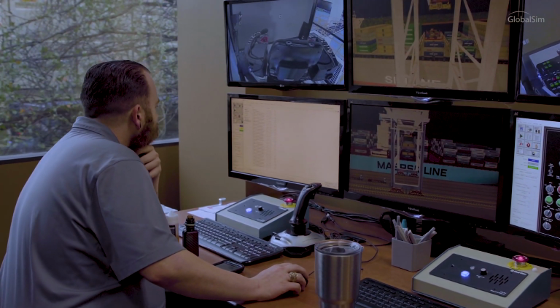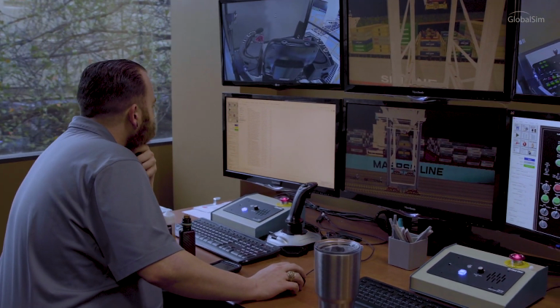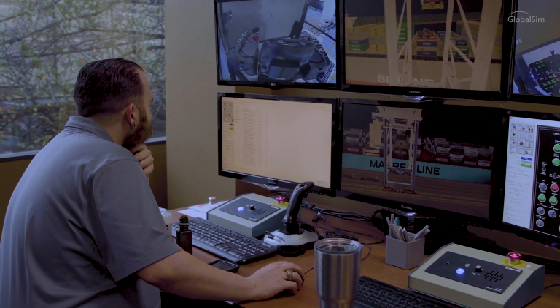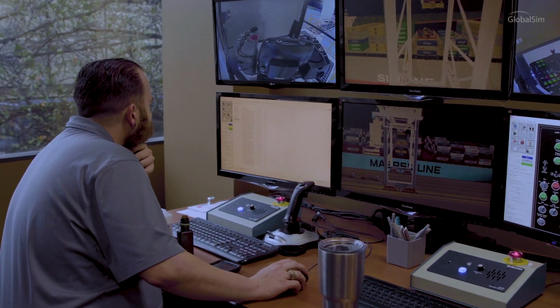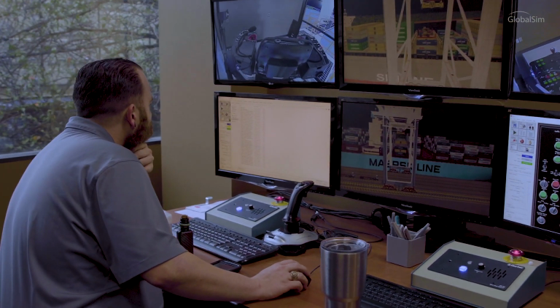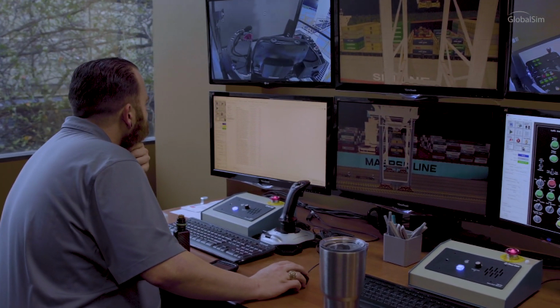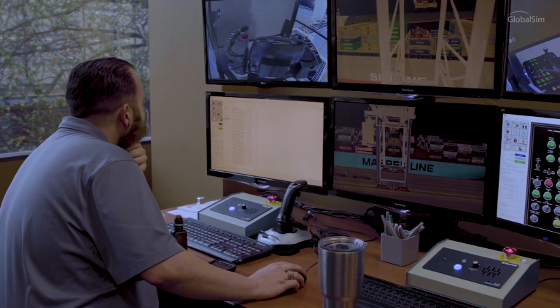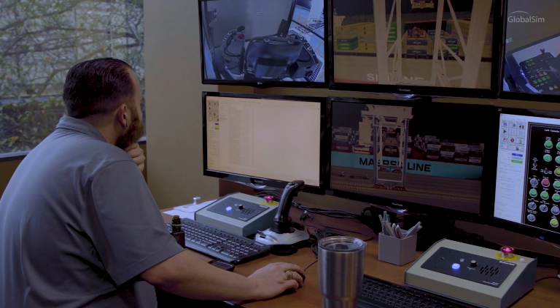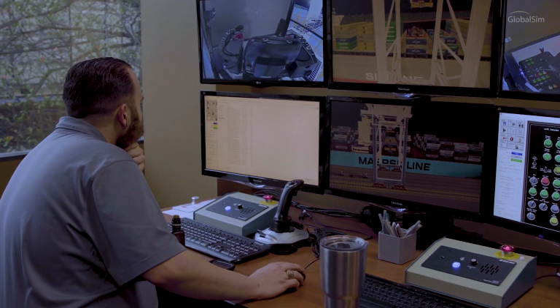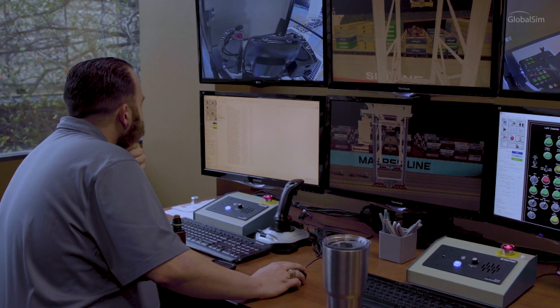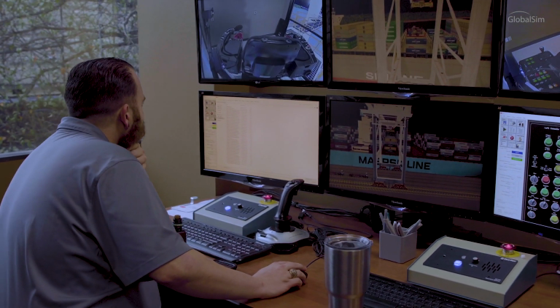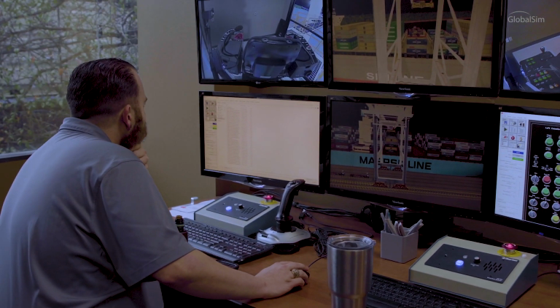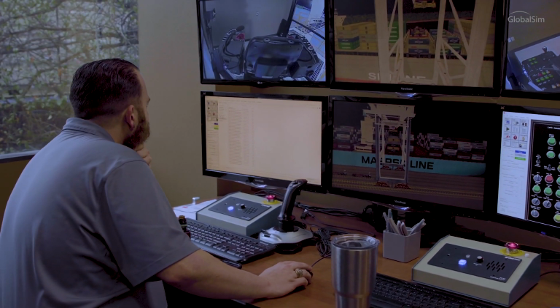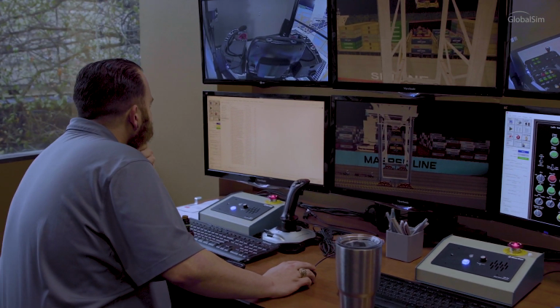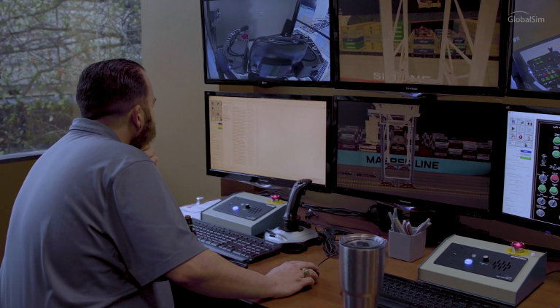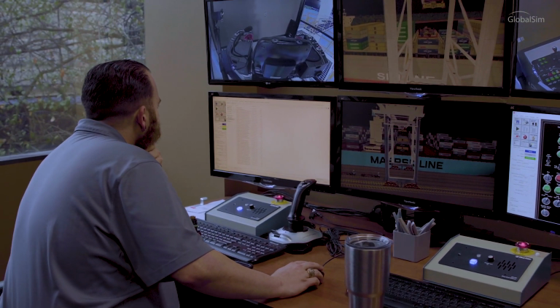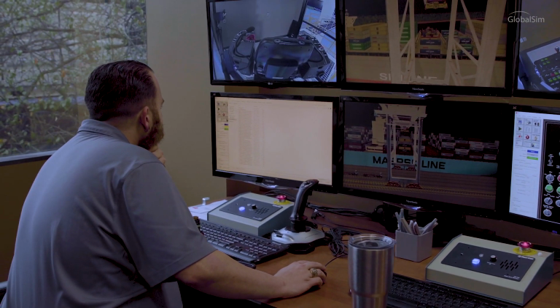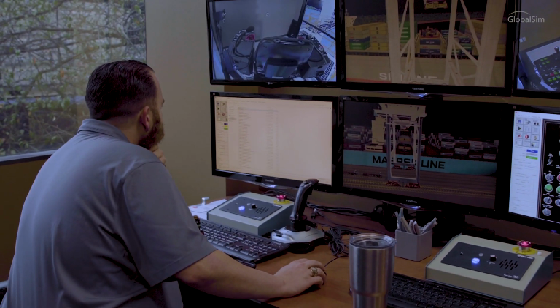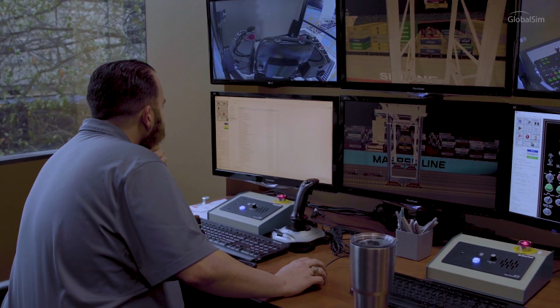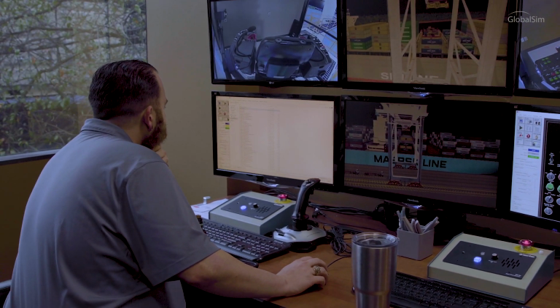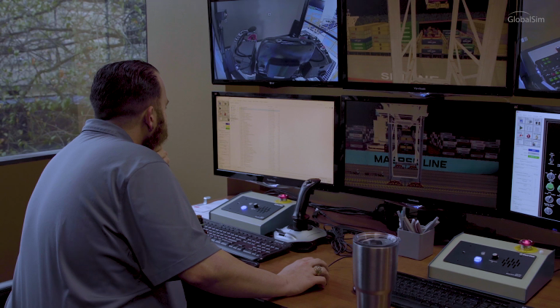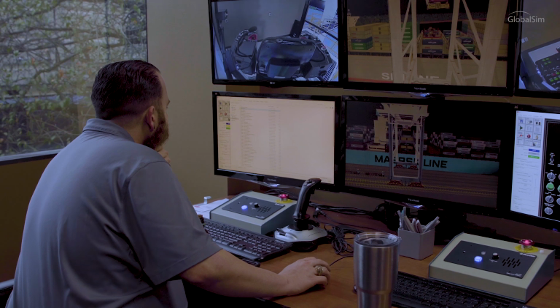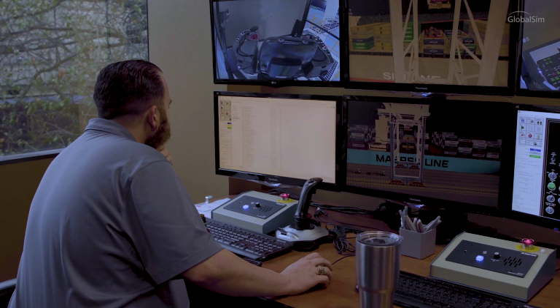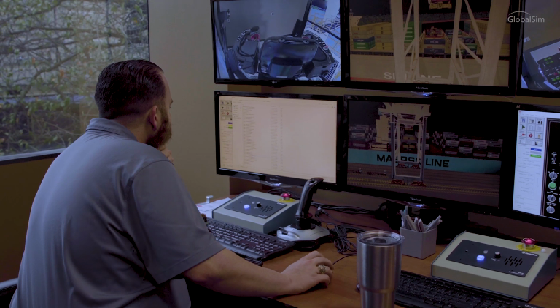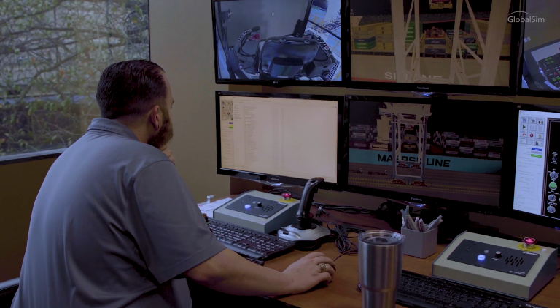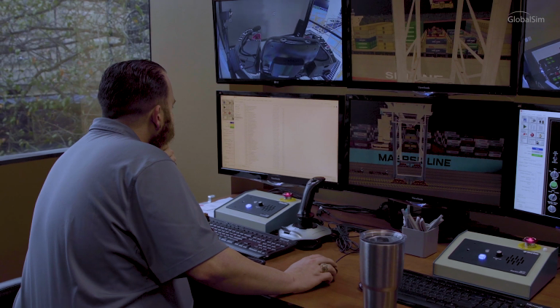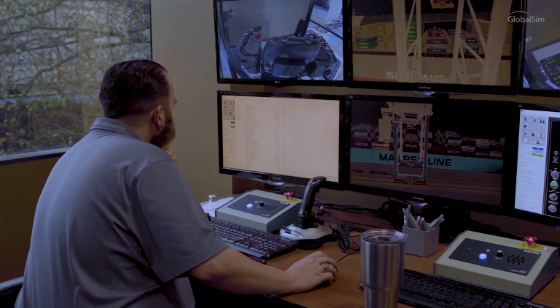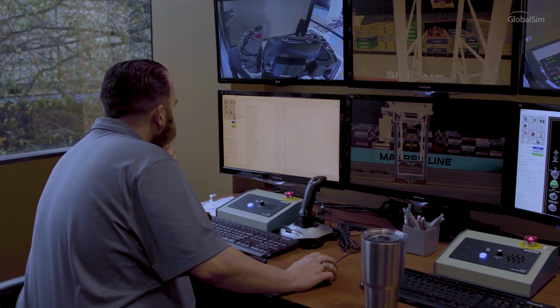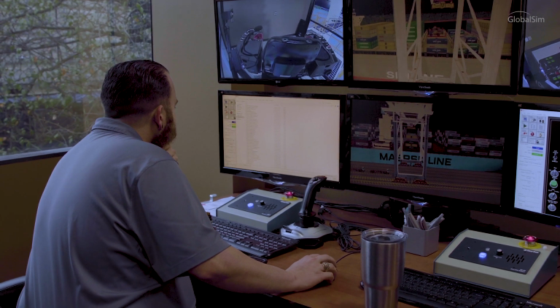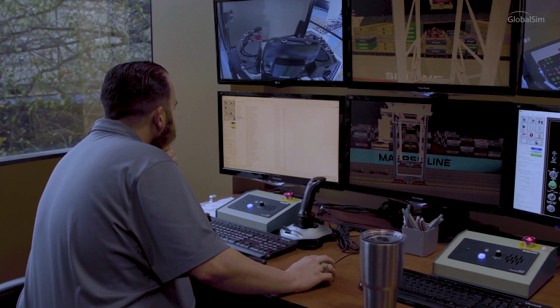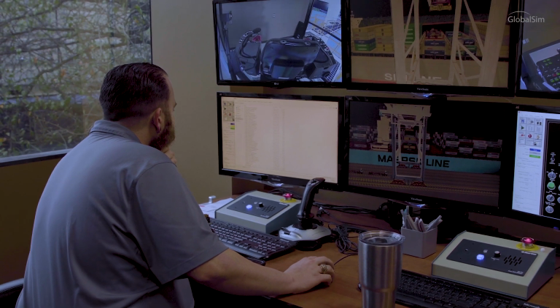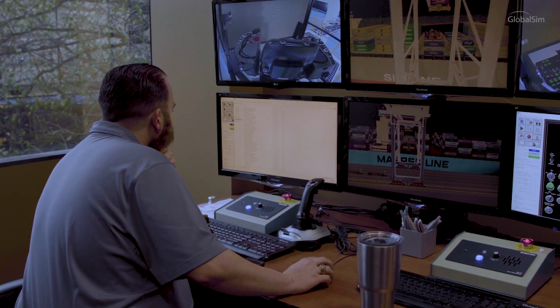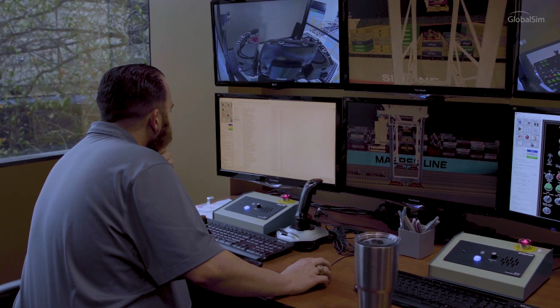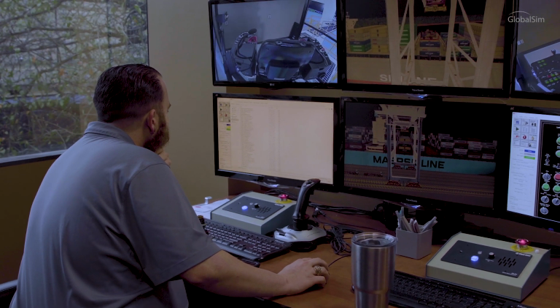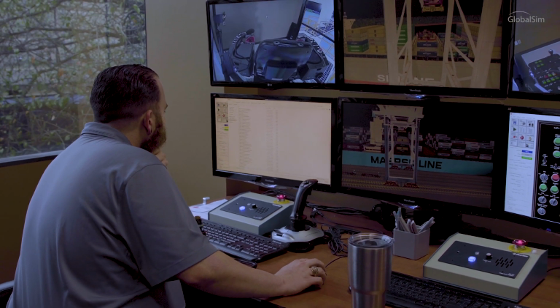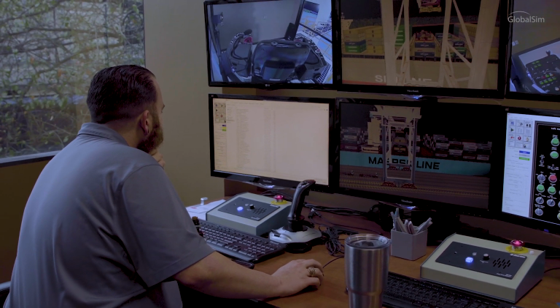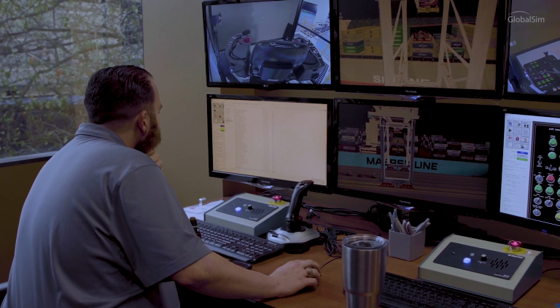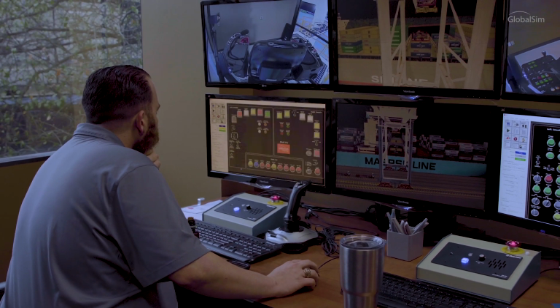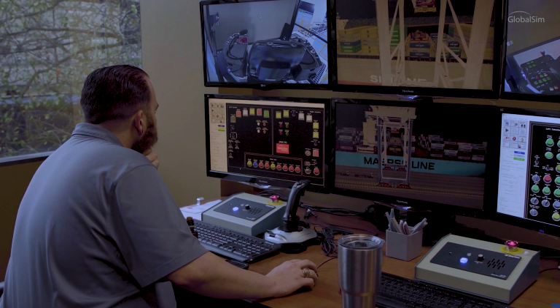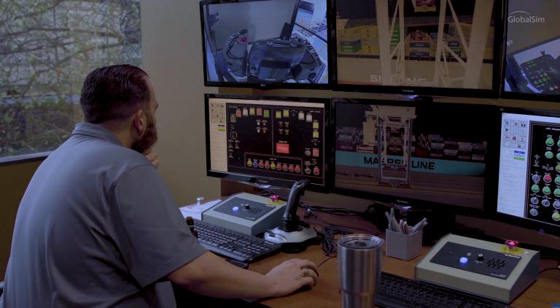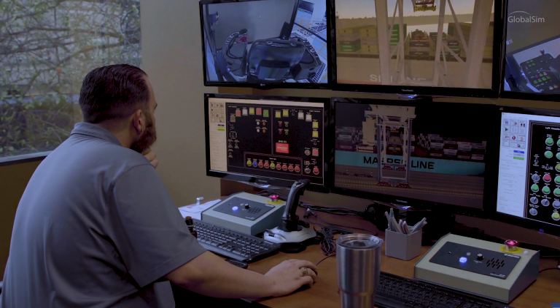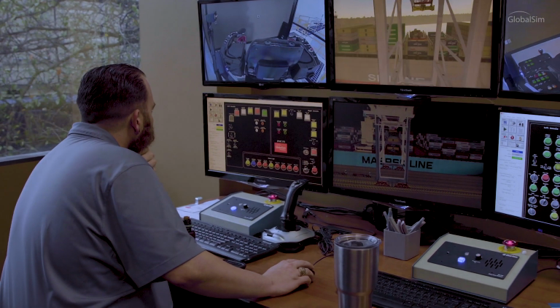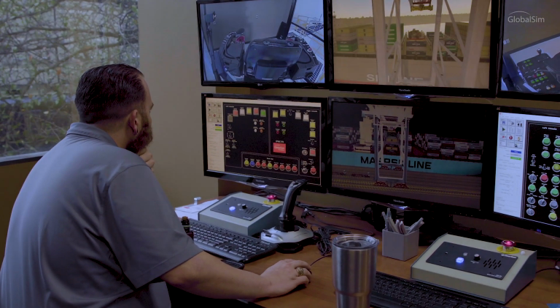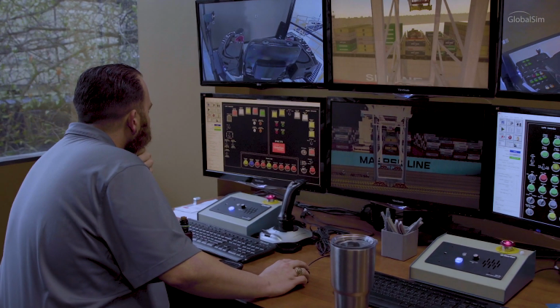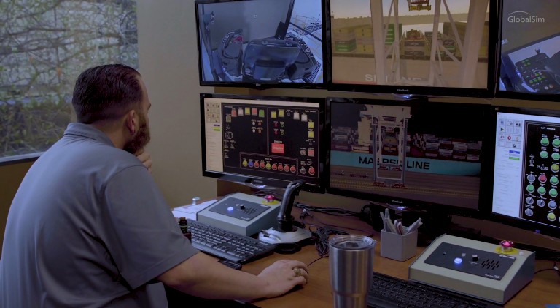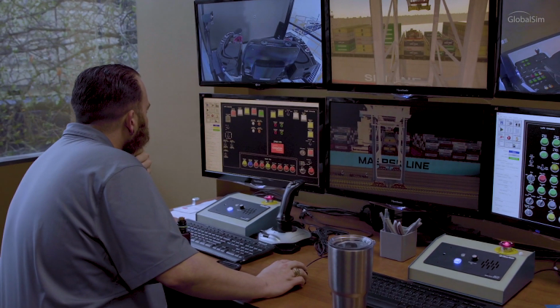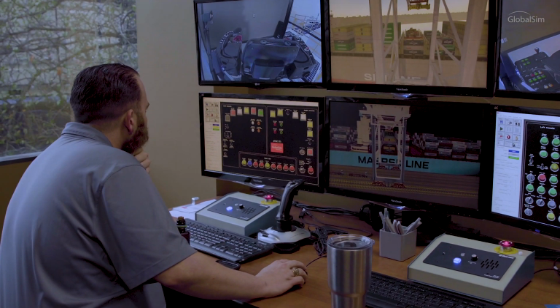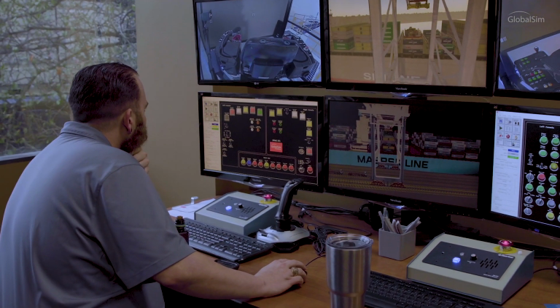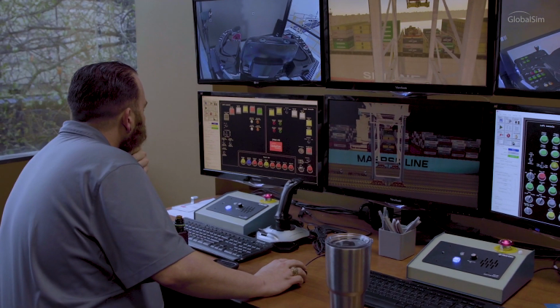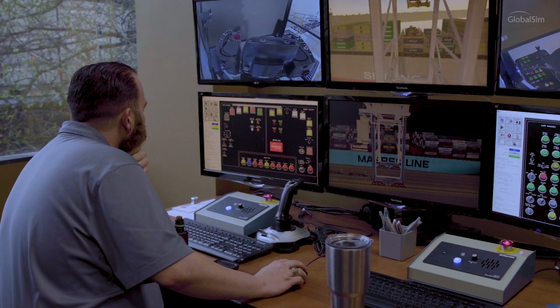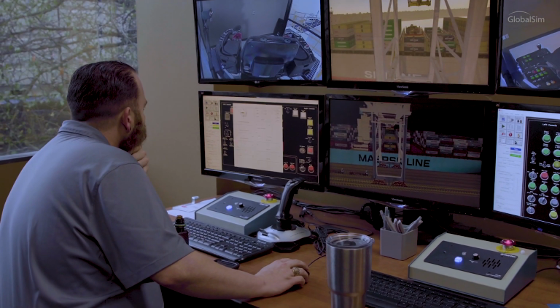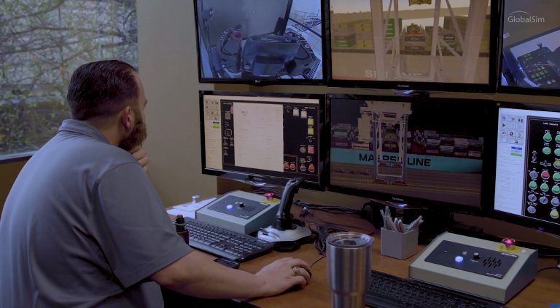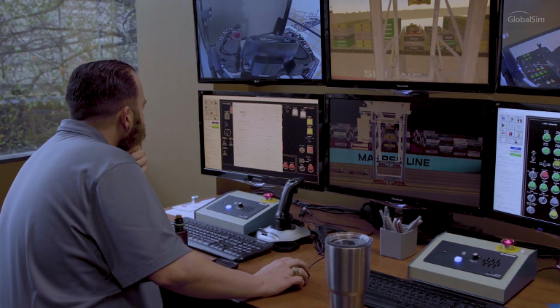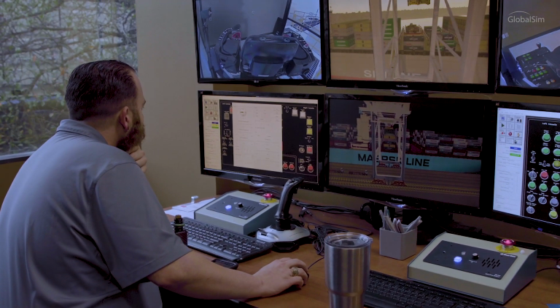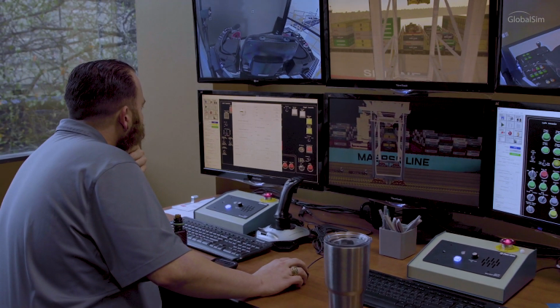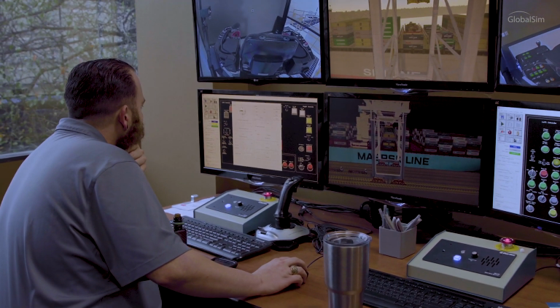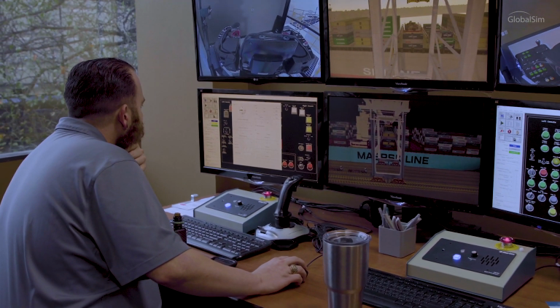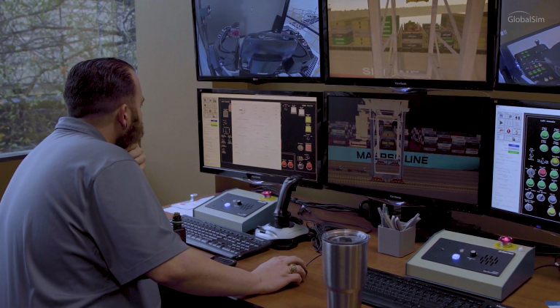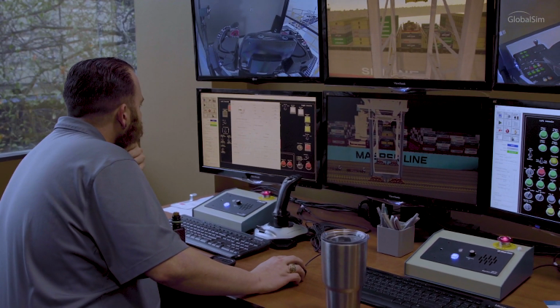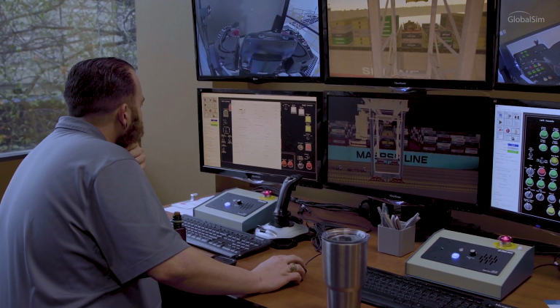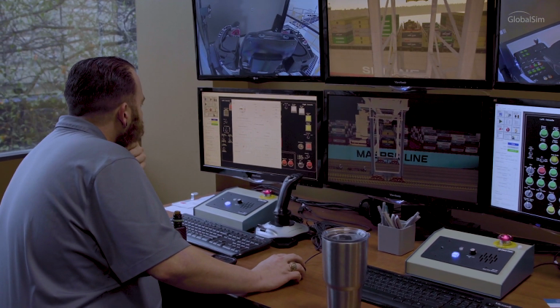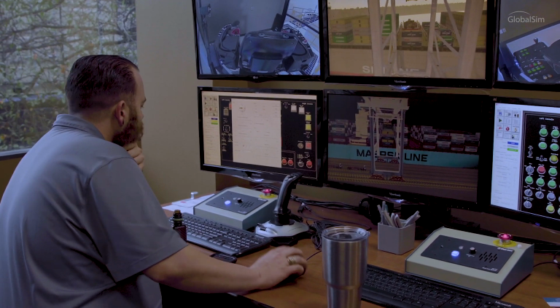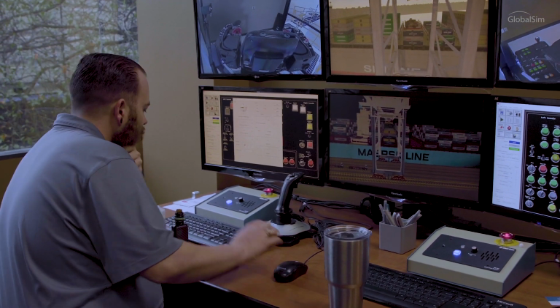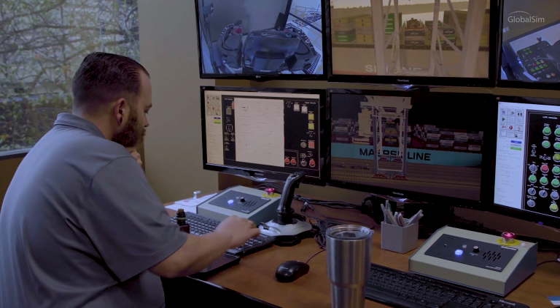We've had several of the operators say that it's been very helpful once they go out on the job training — it's a huge advantage.